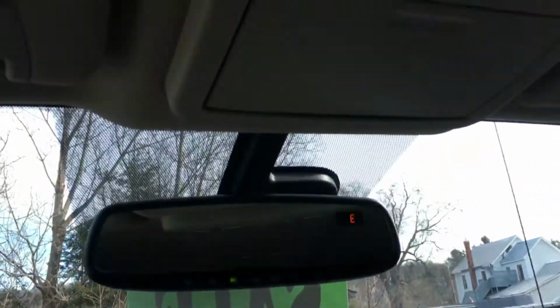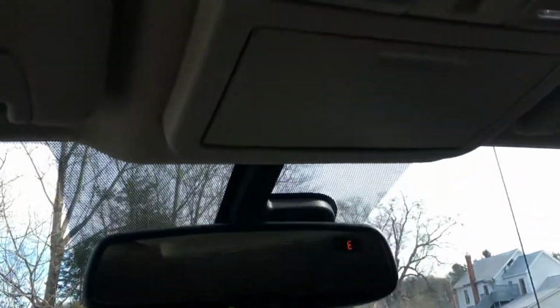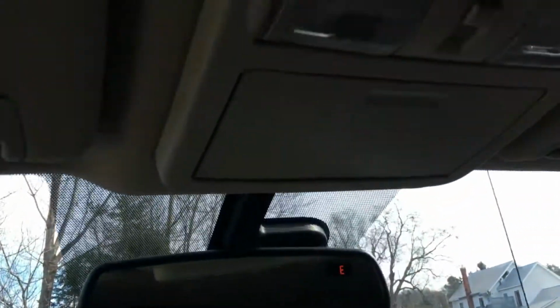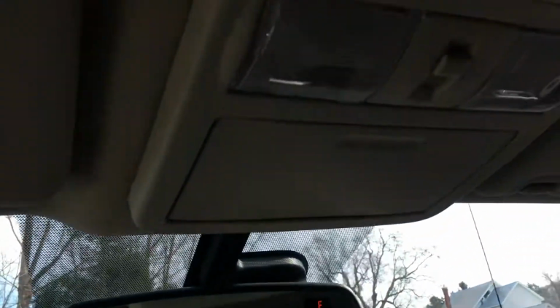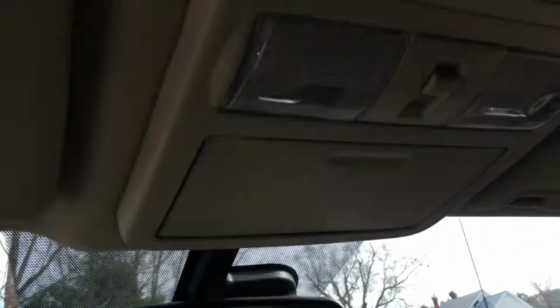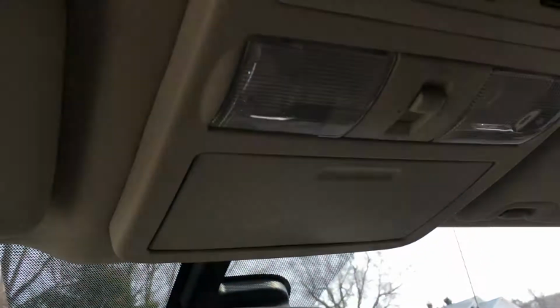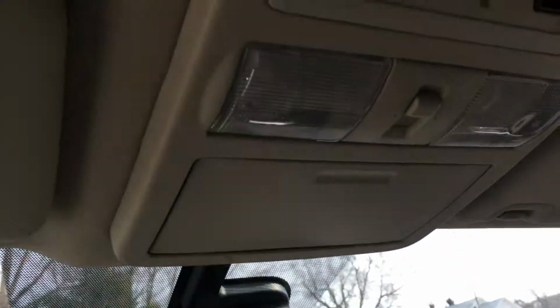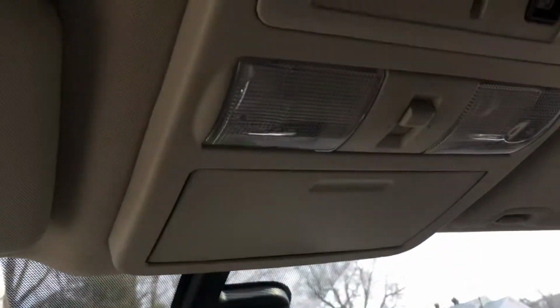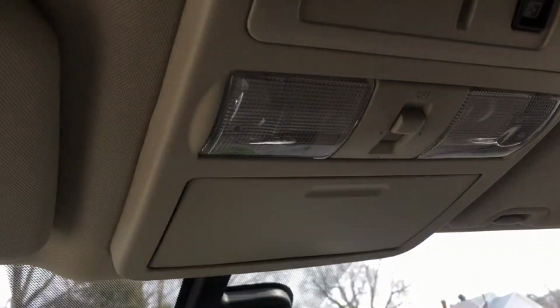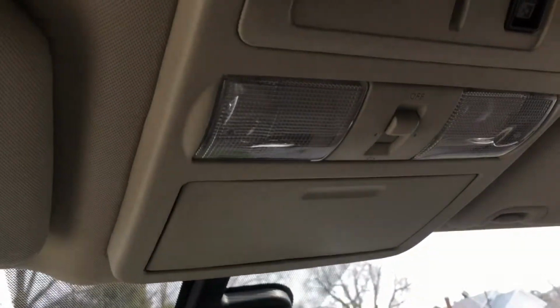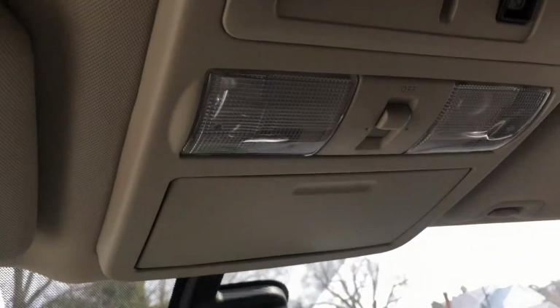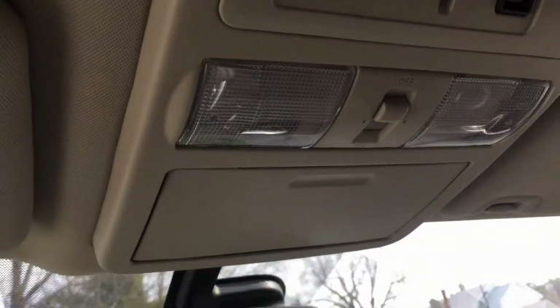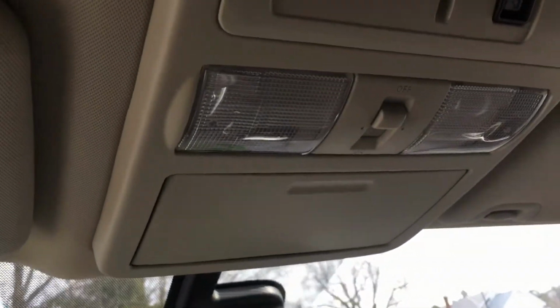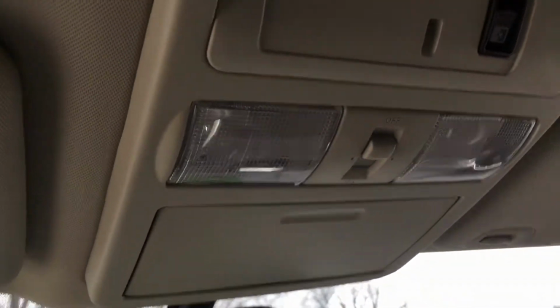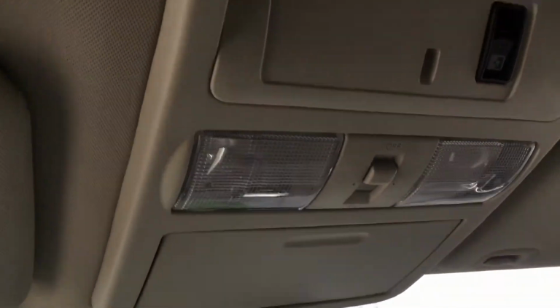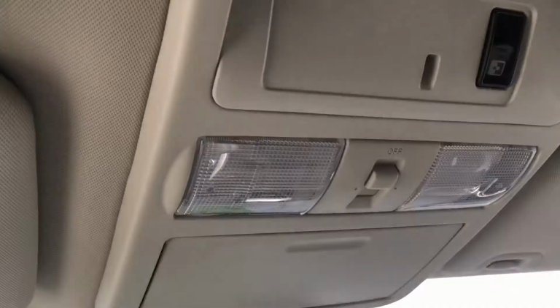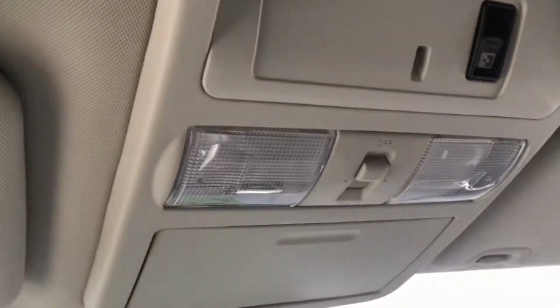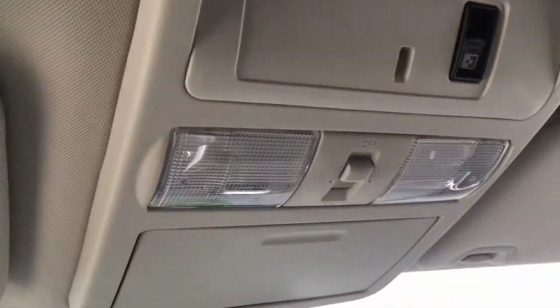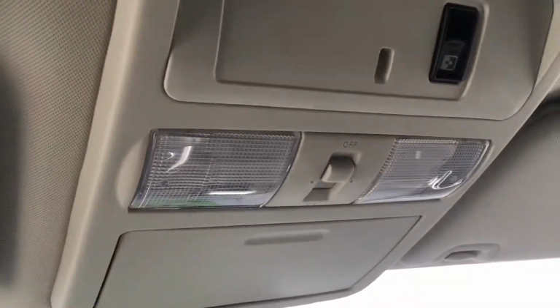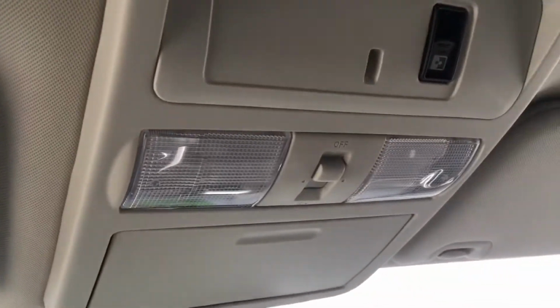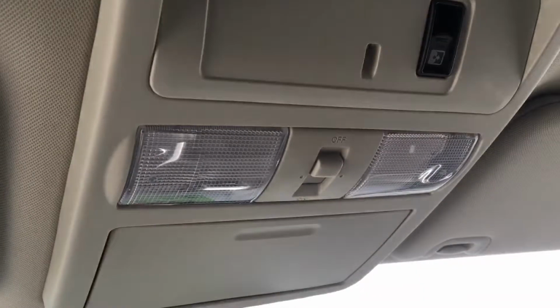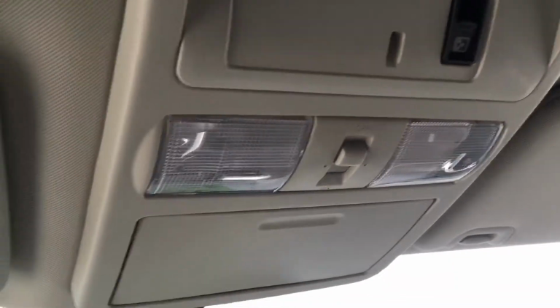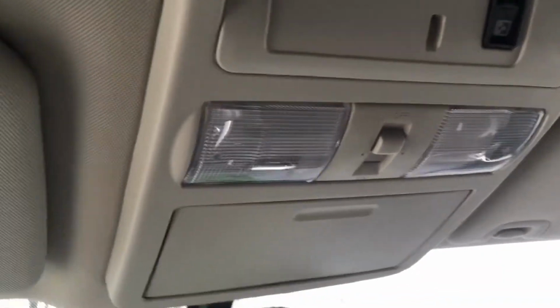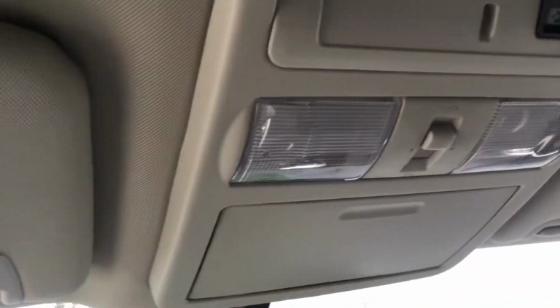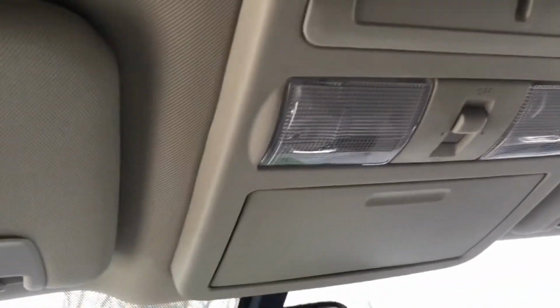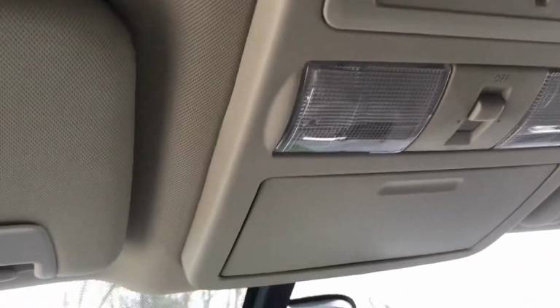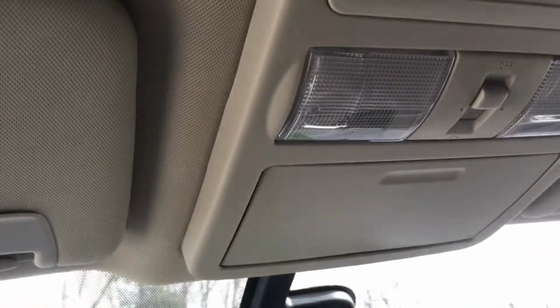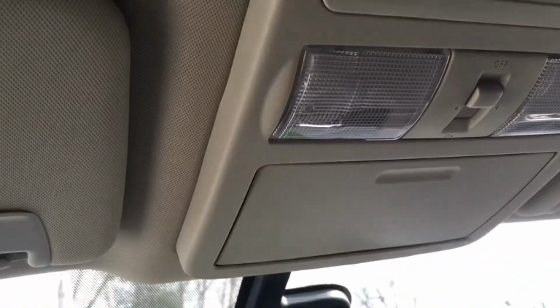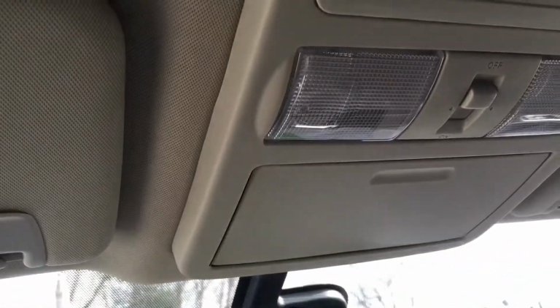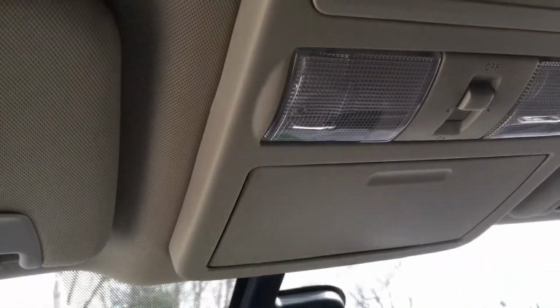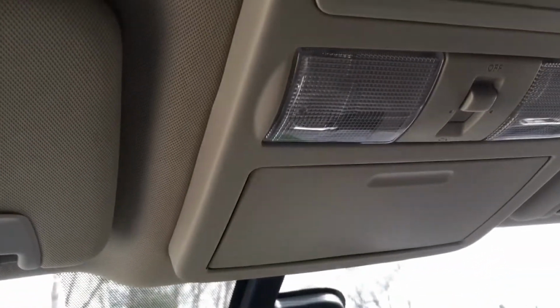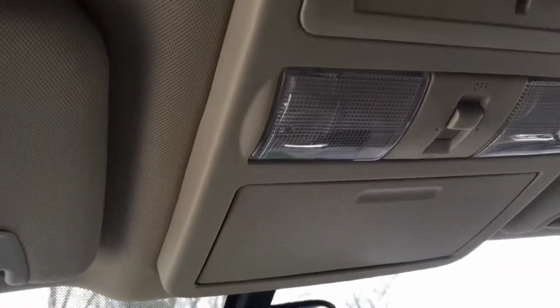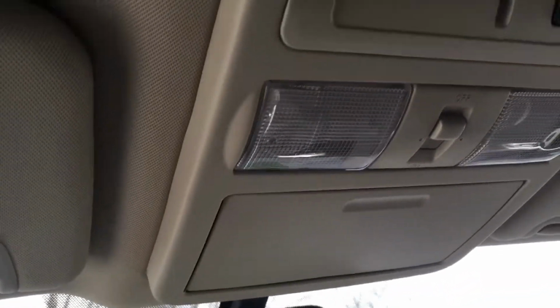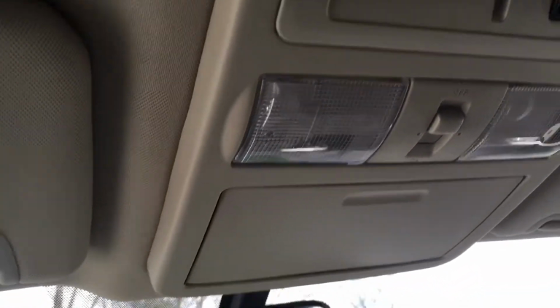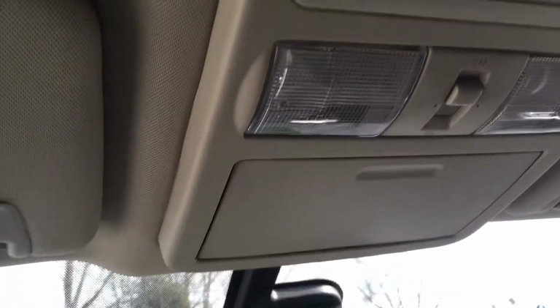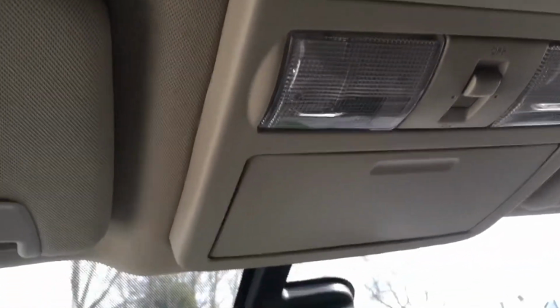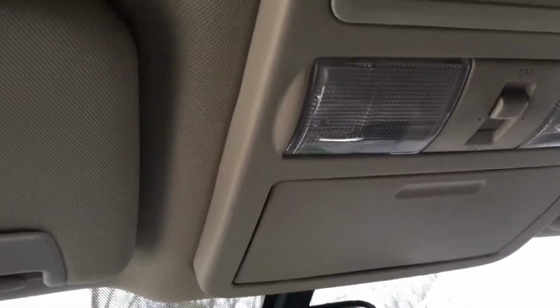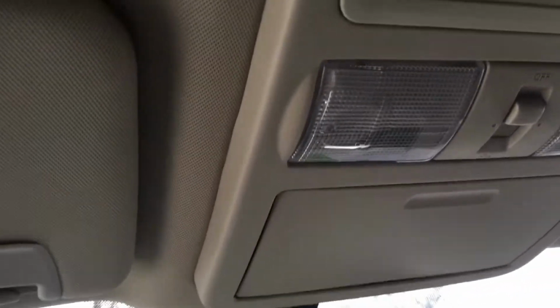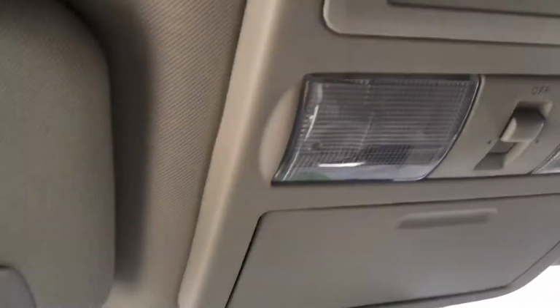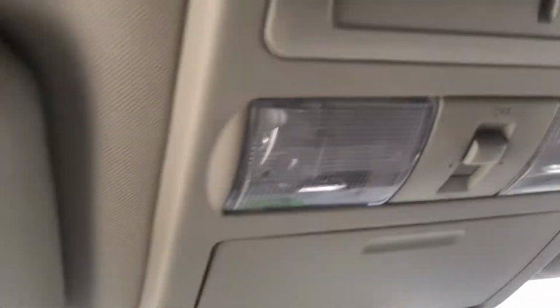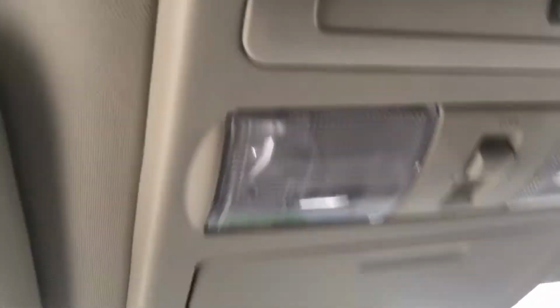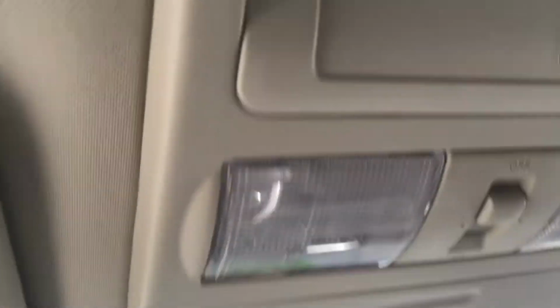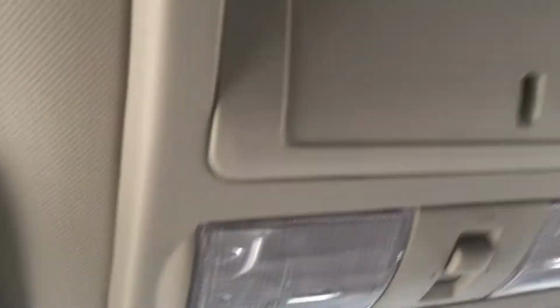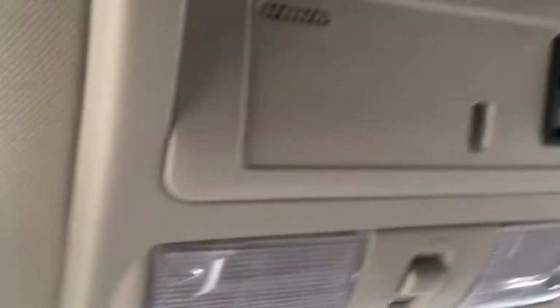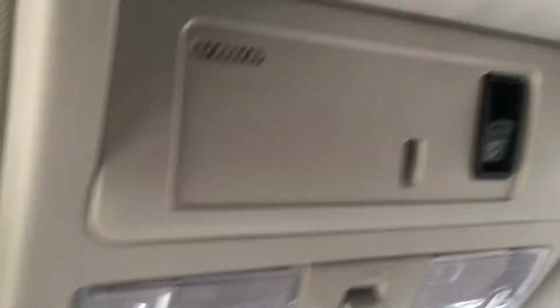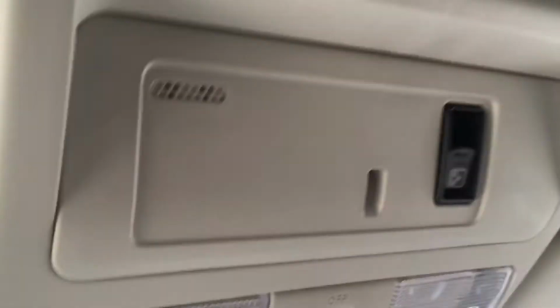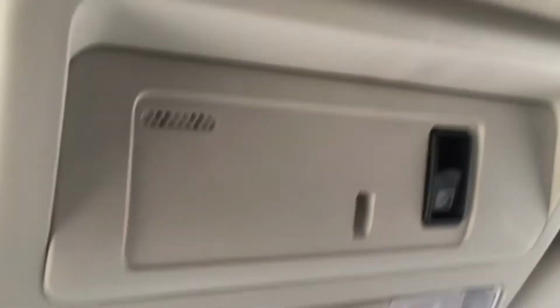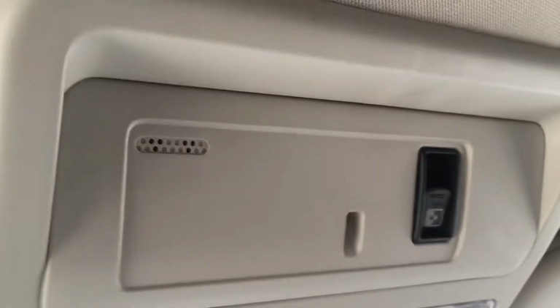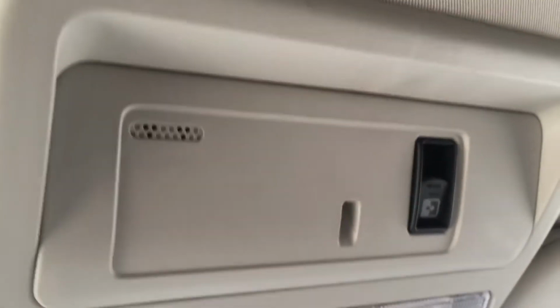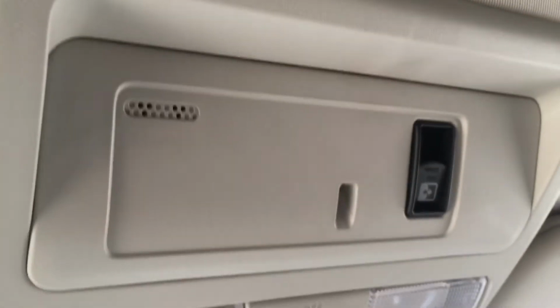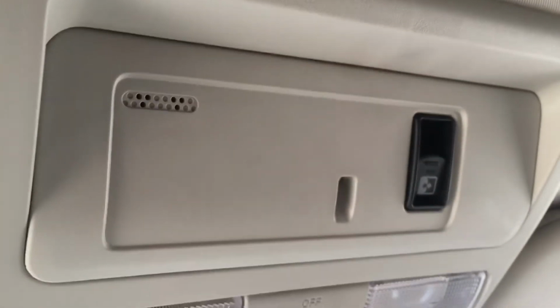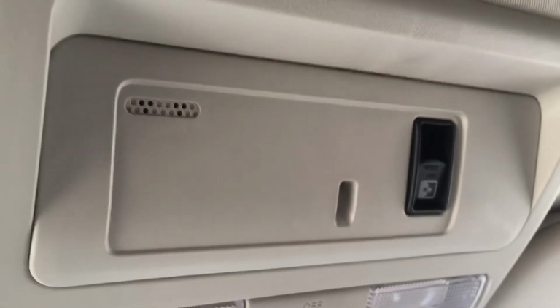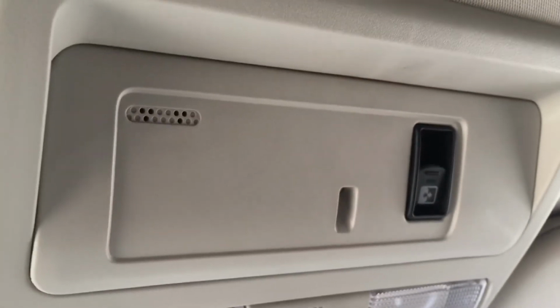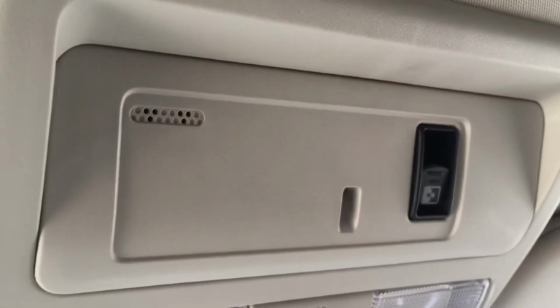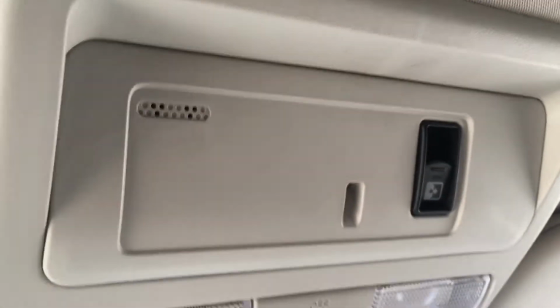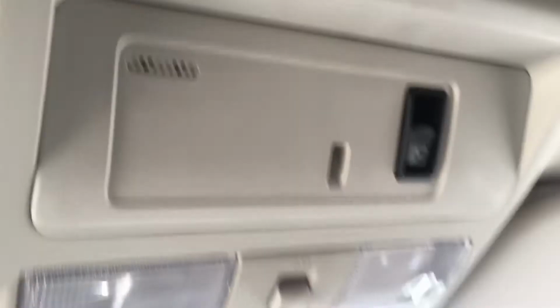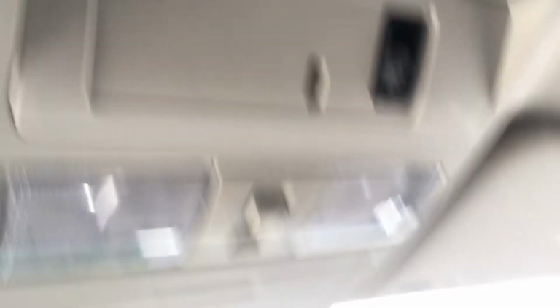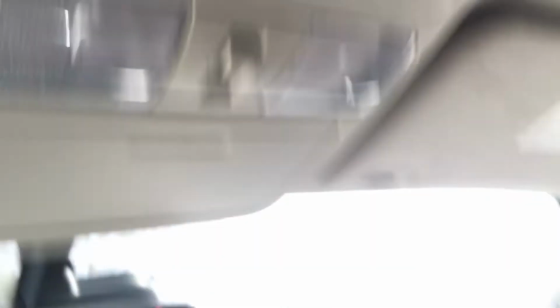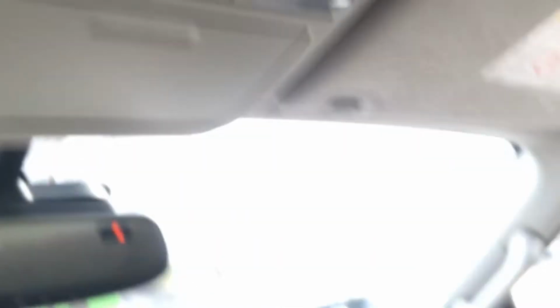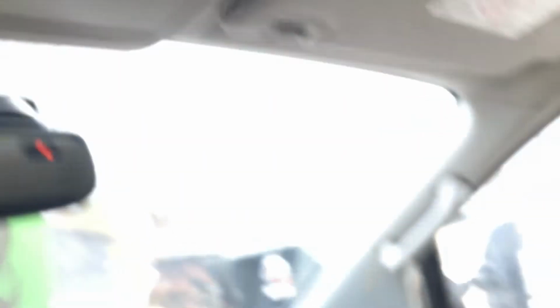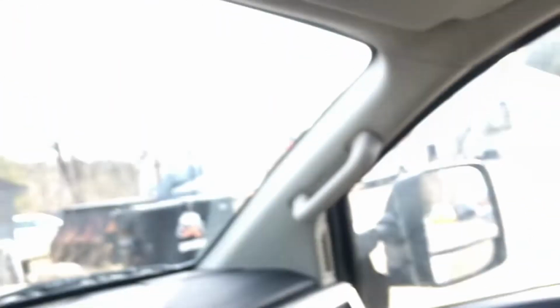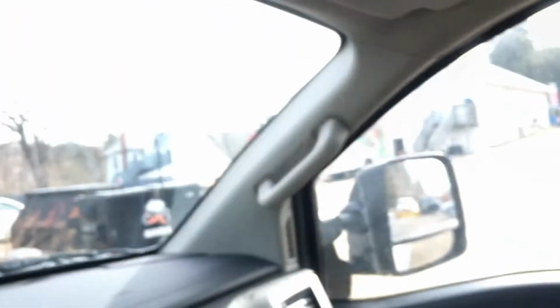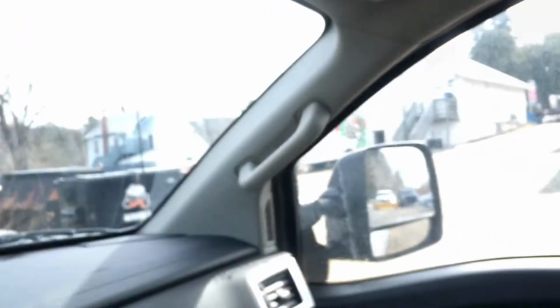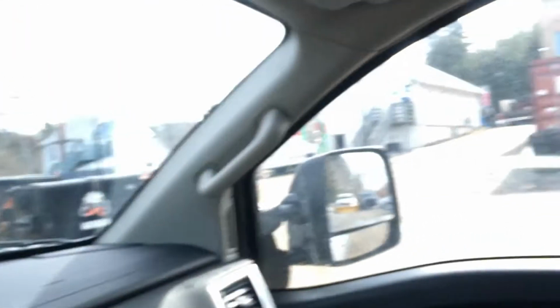Looking up top we have storage for sunglasses or what have you, and controls for the rear slide window.